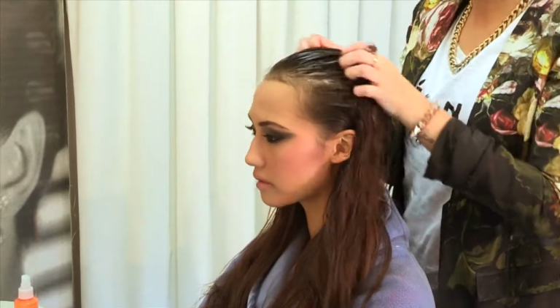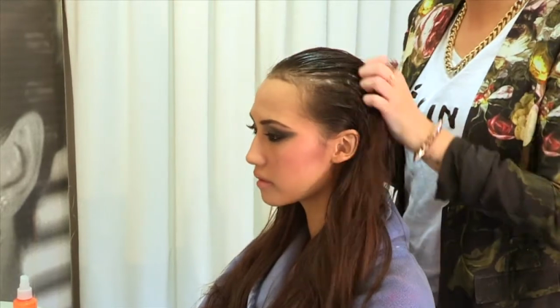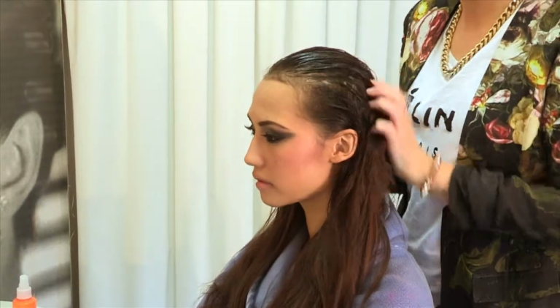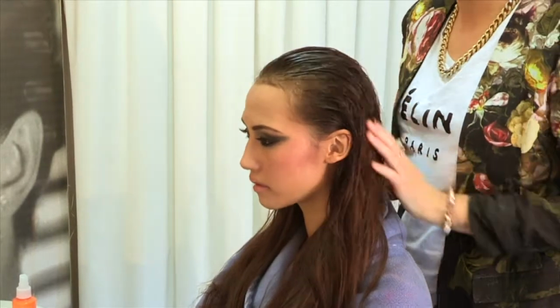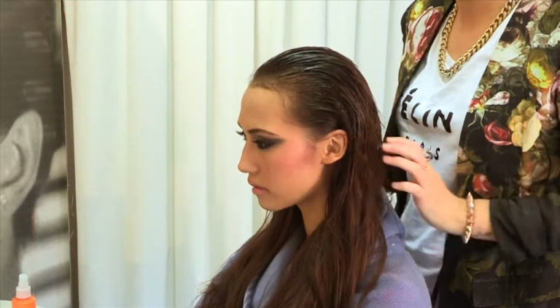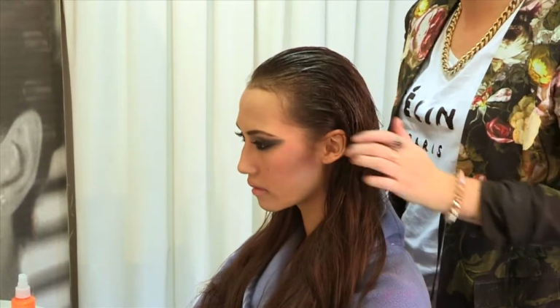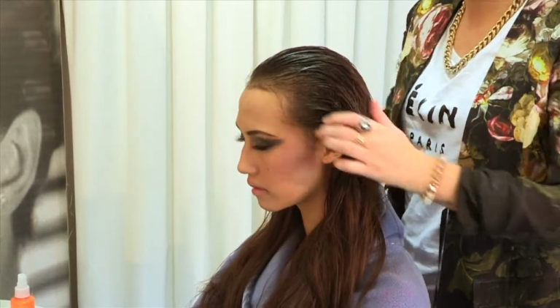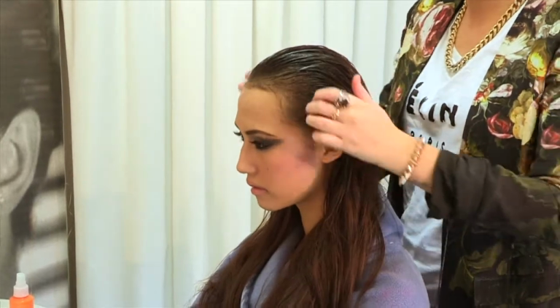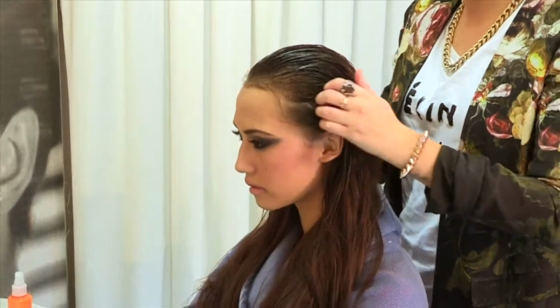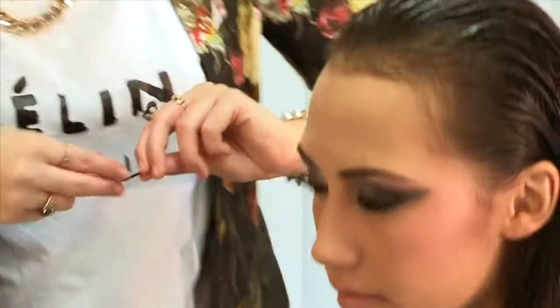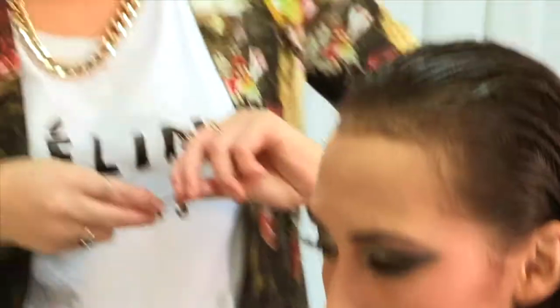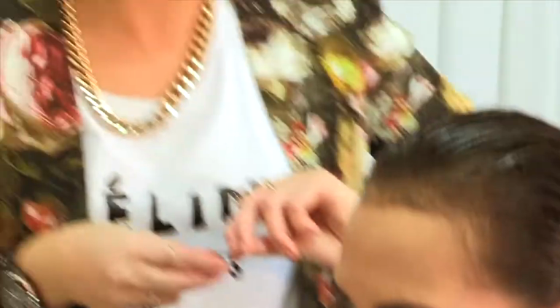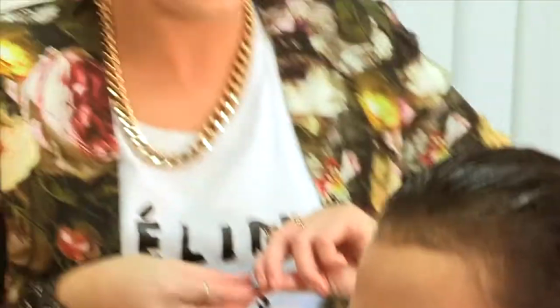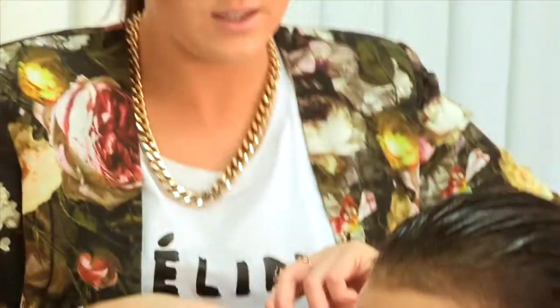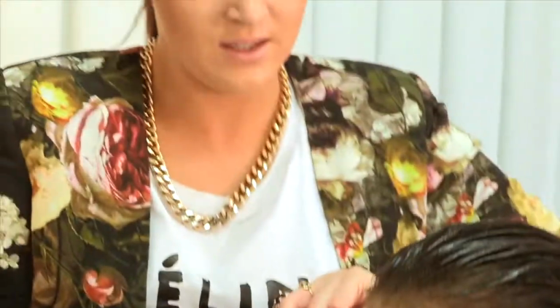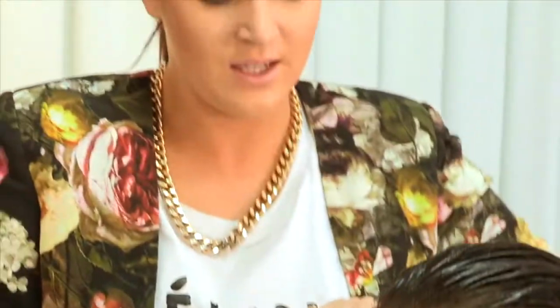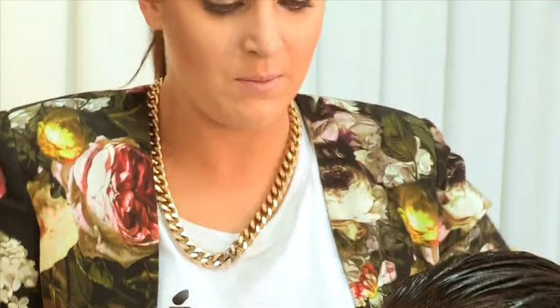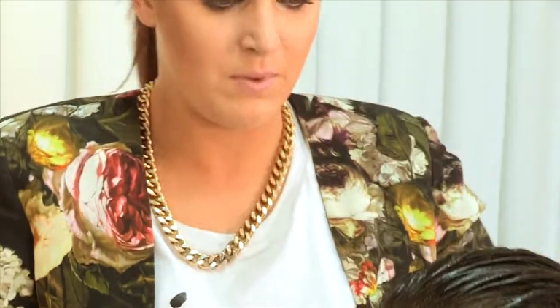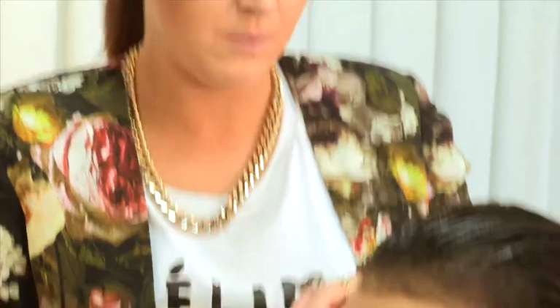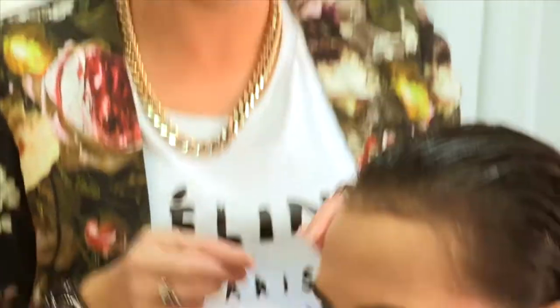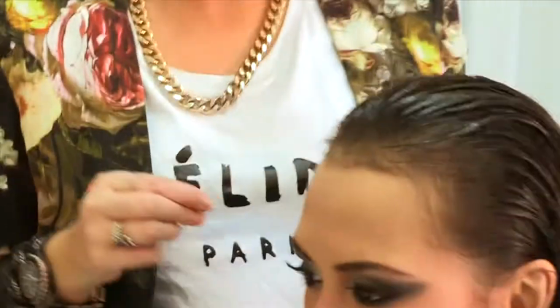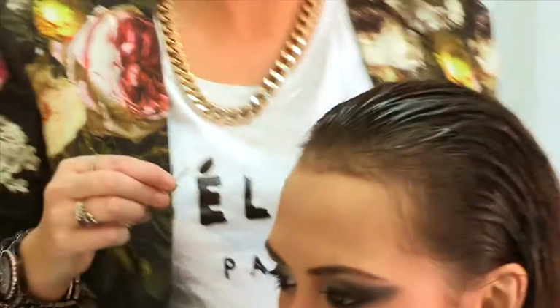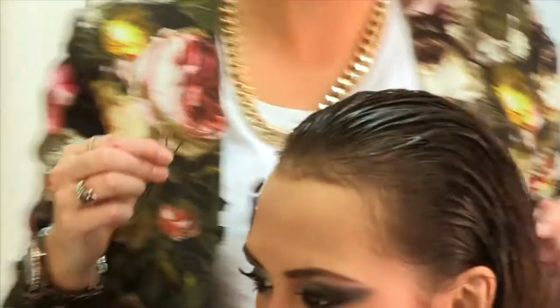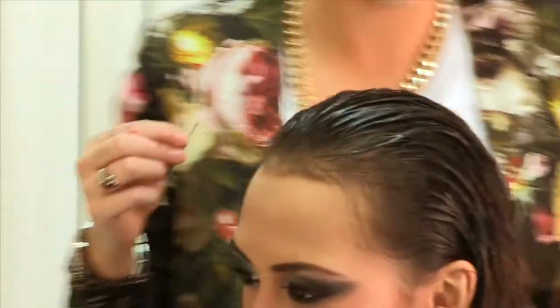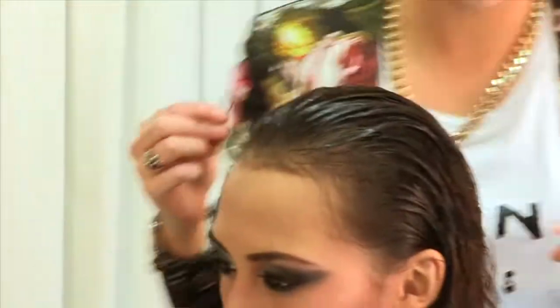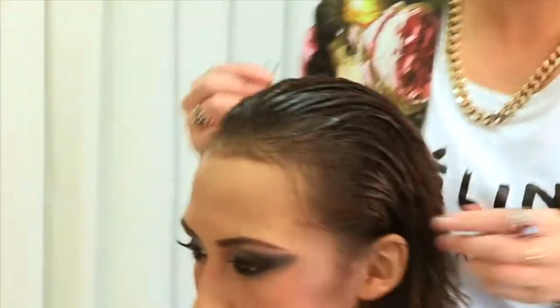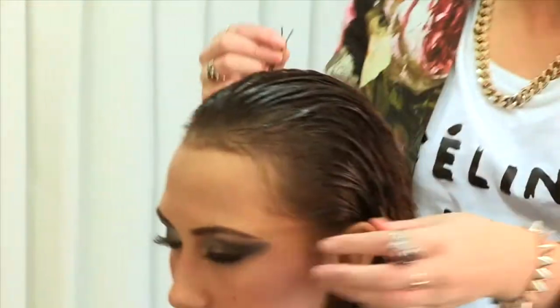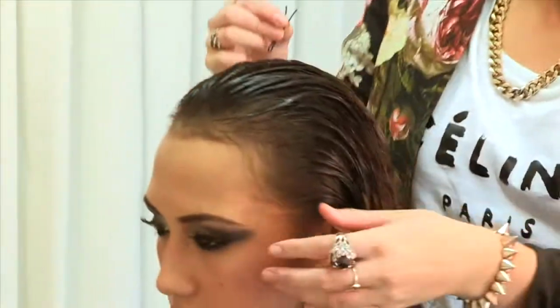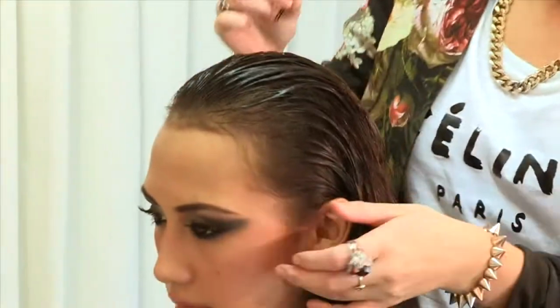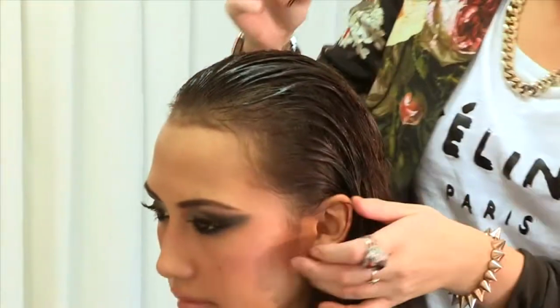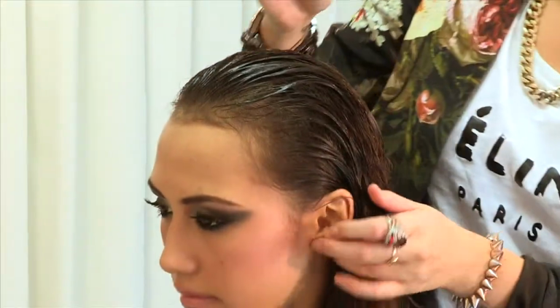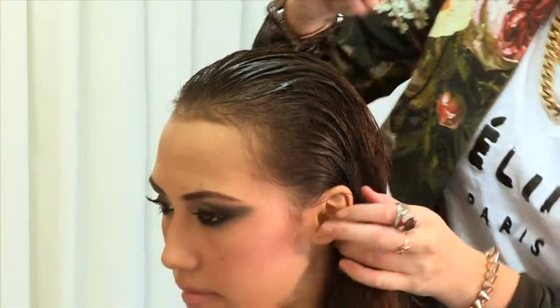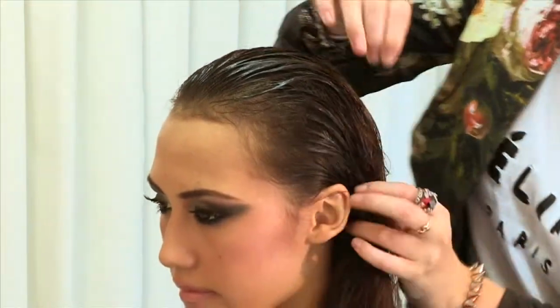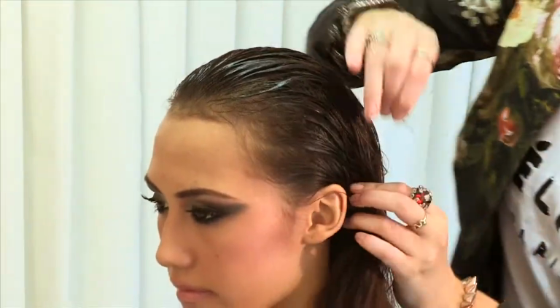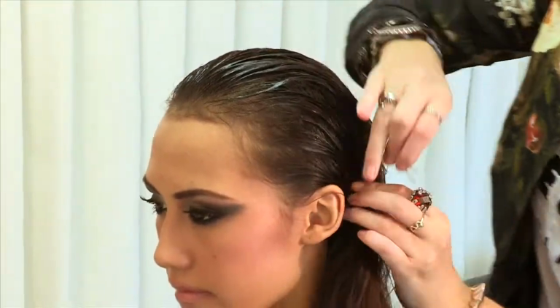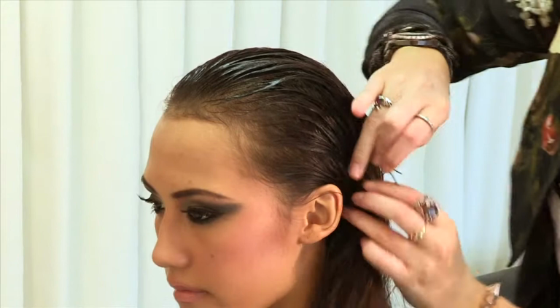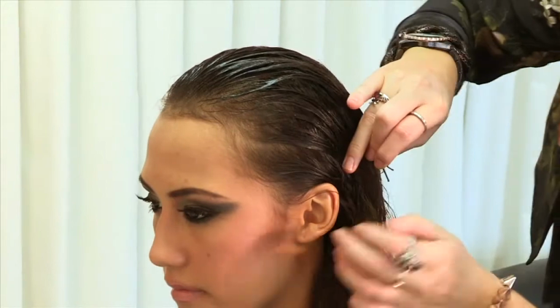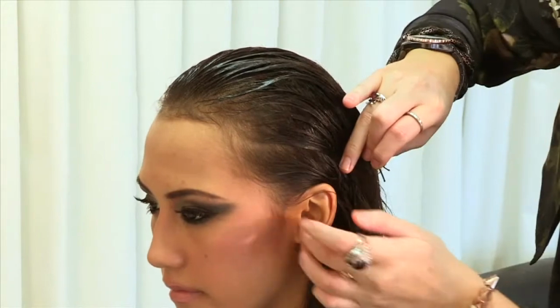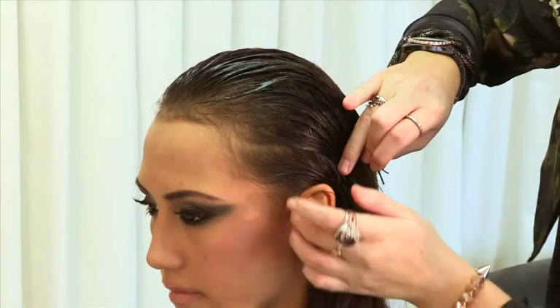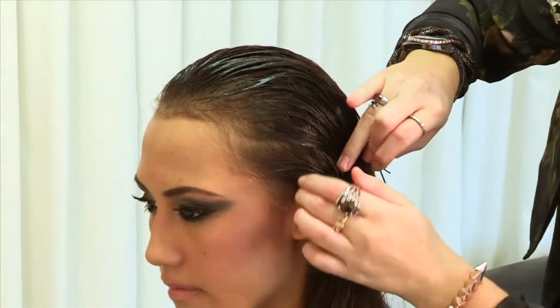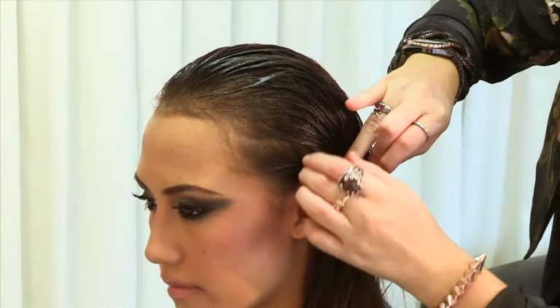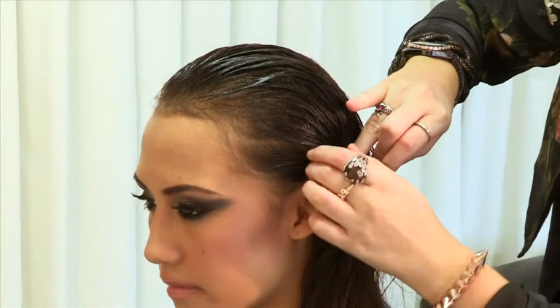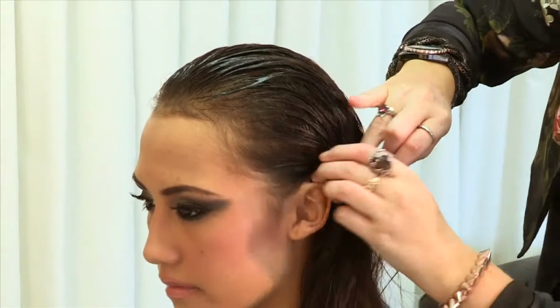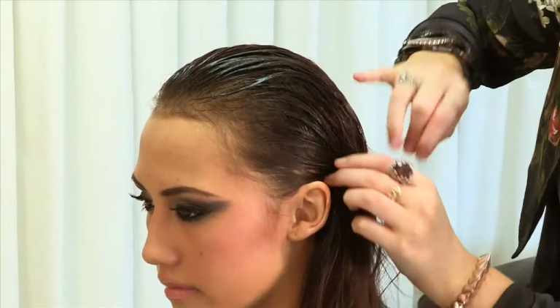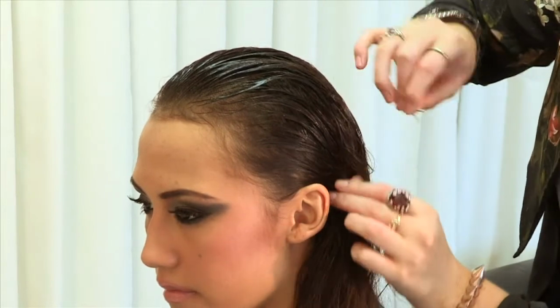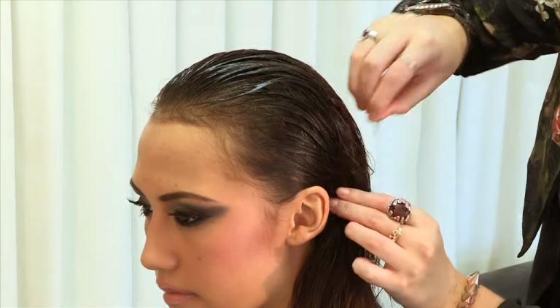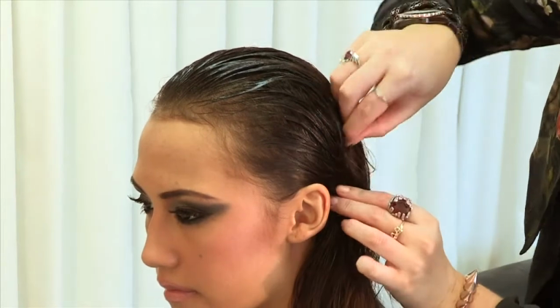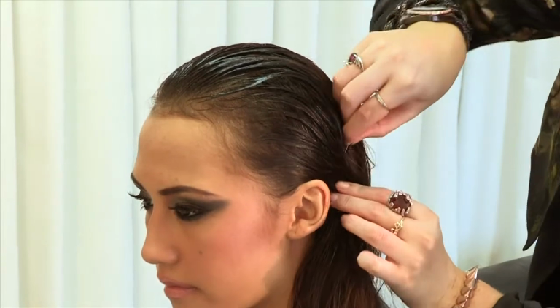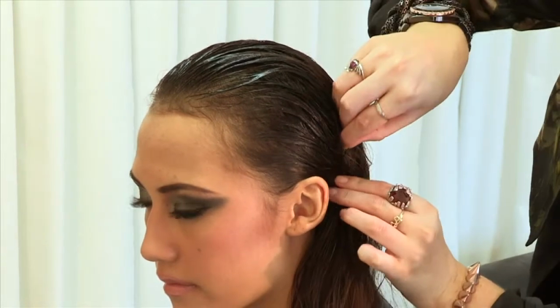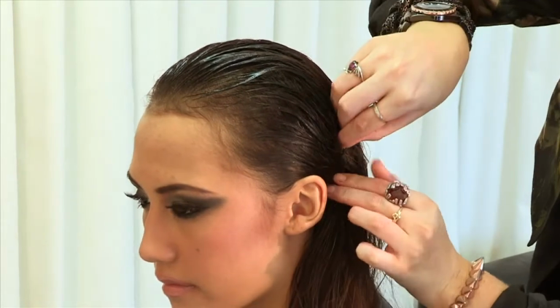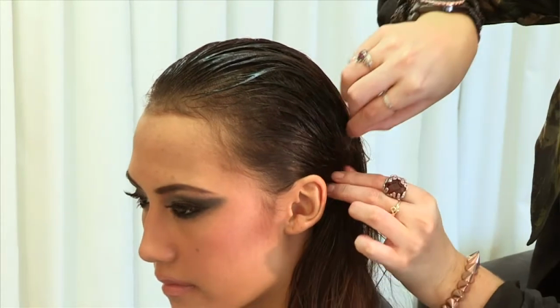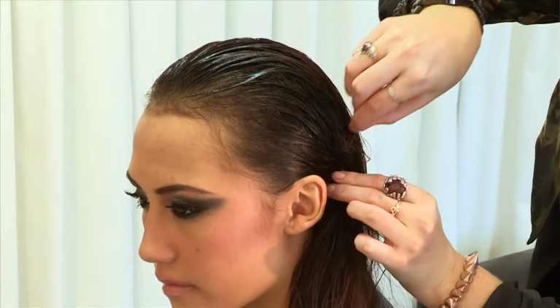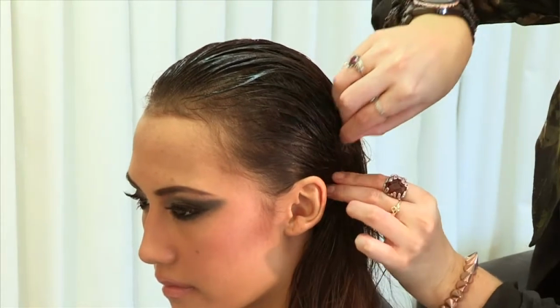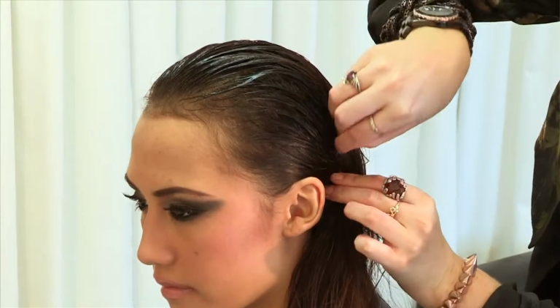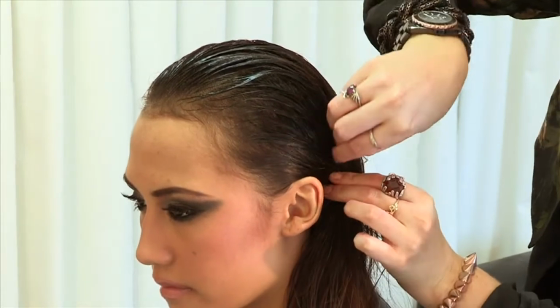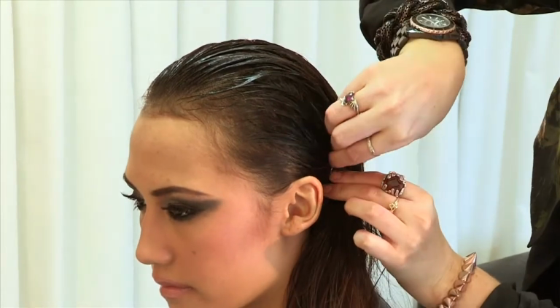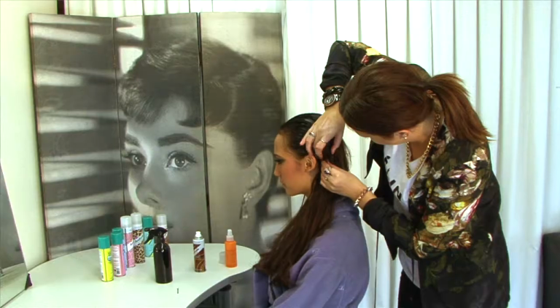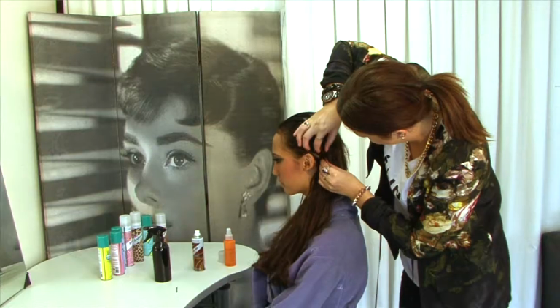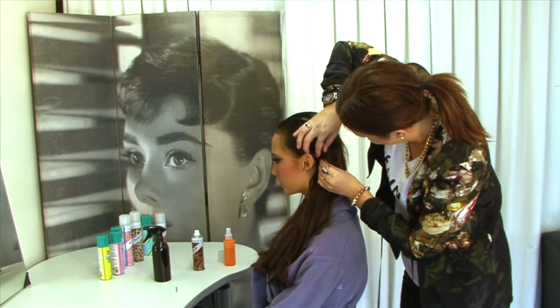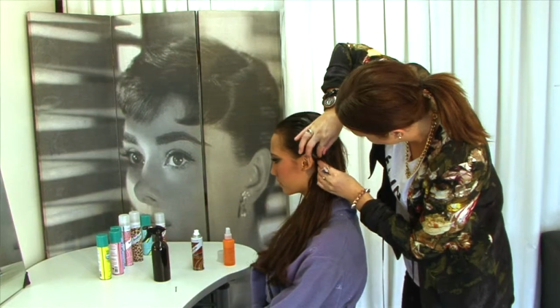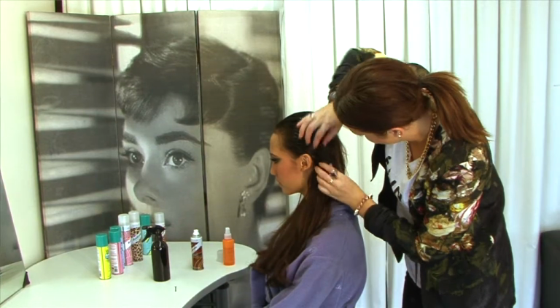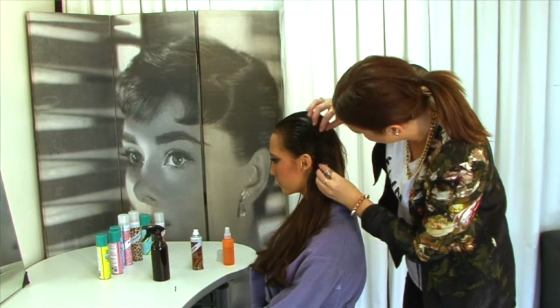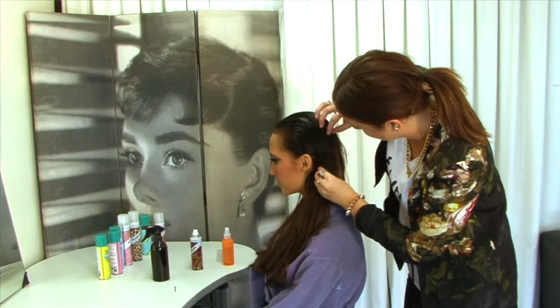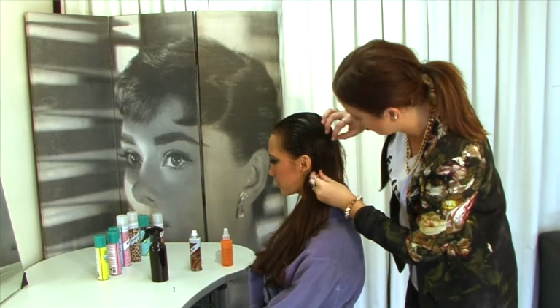And then just to hold and keep it in place, get a little bobby pin and clip it behind the ear.